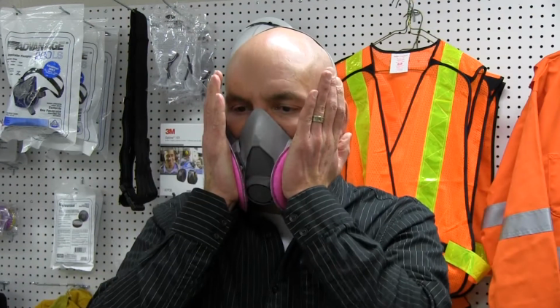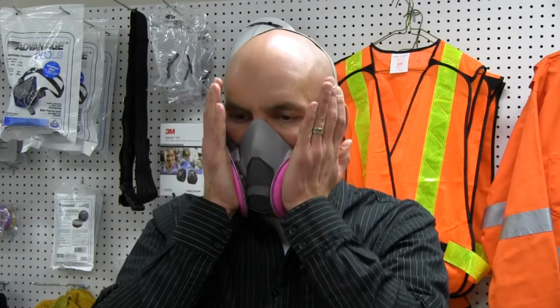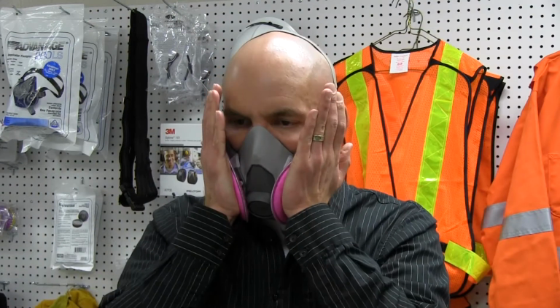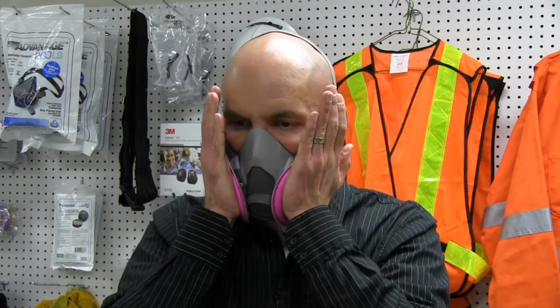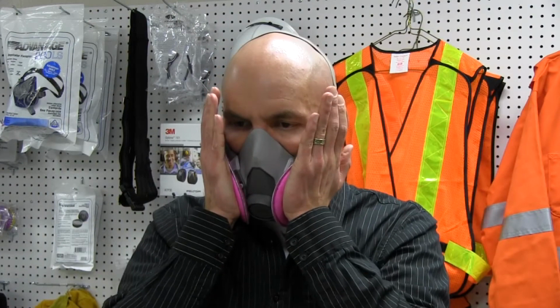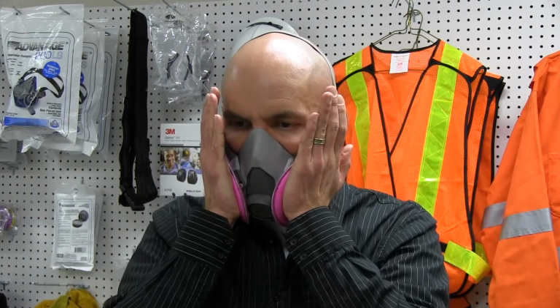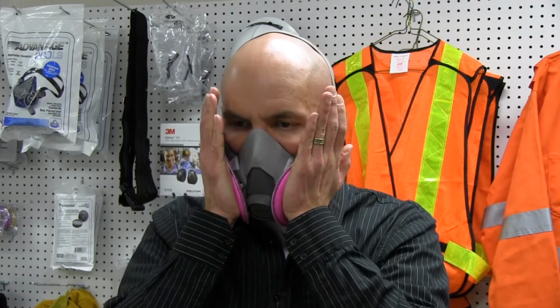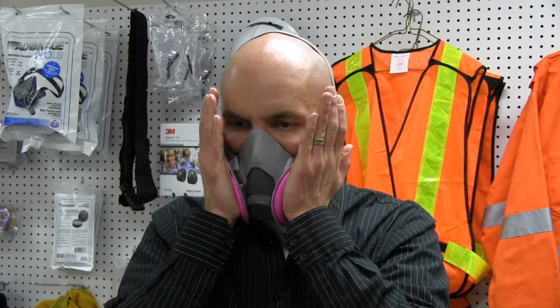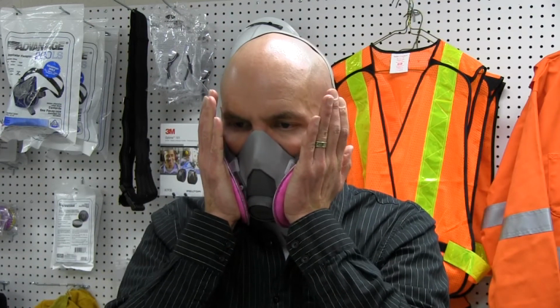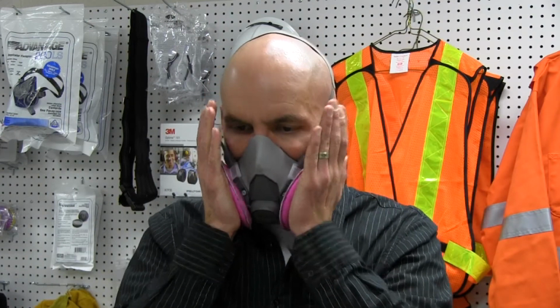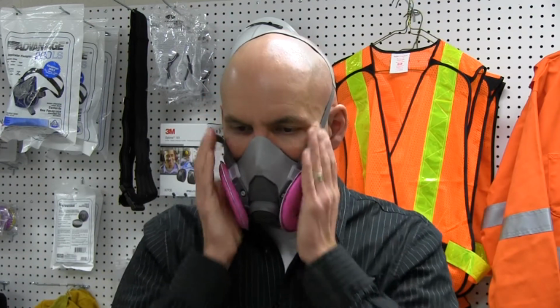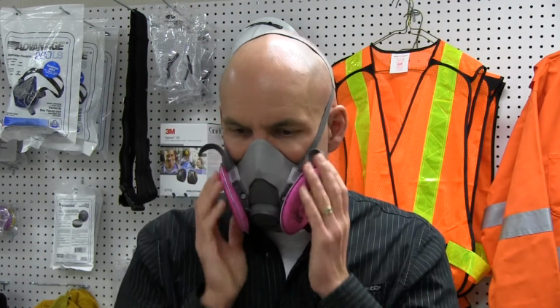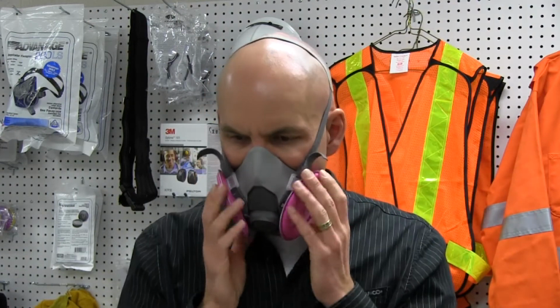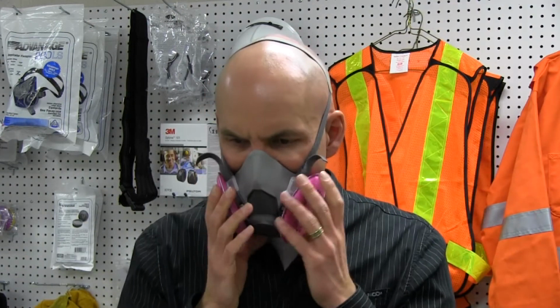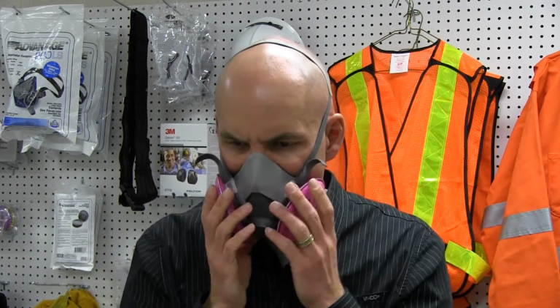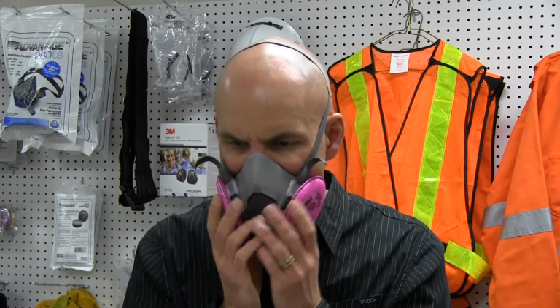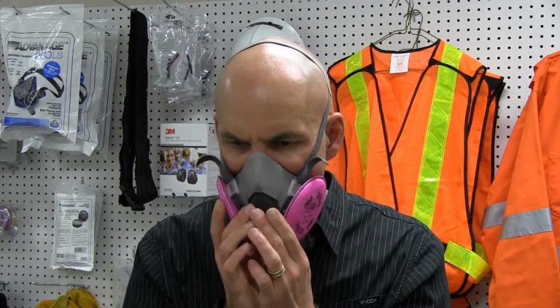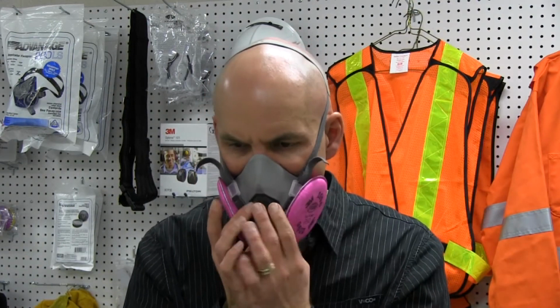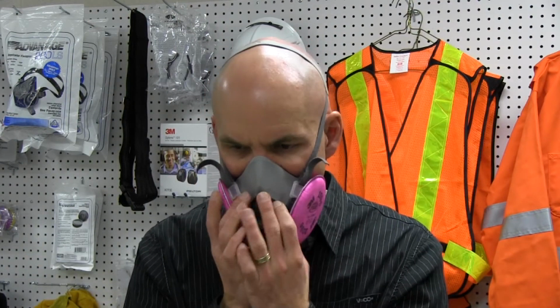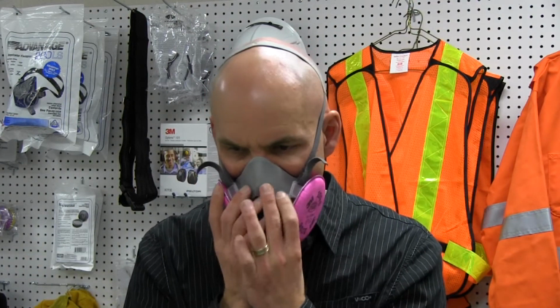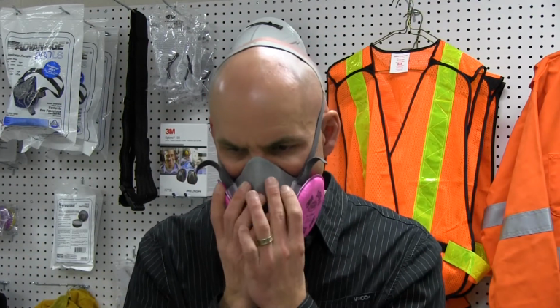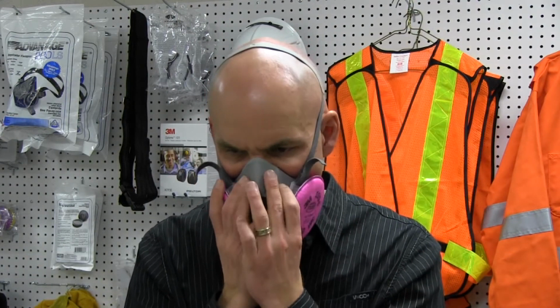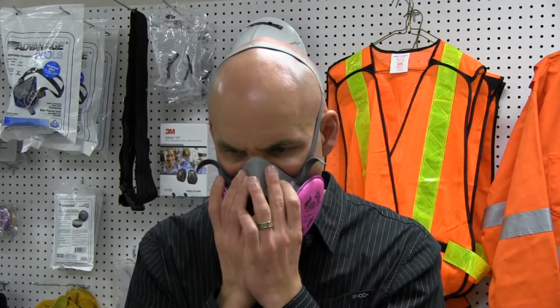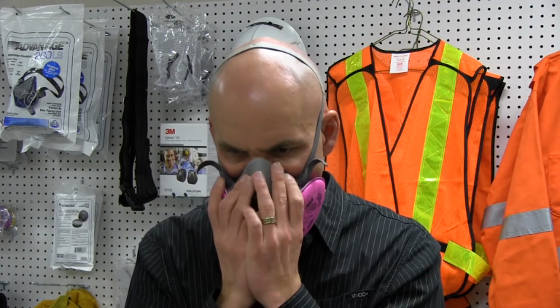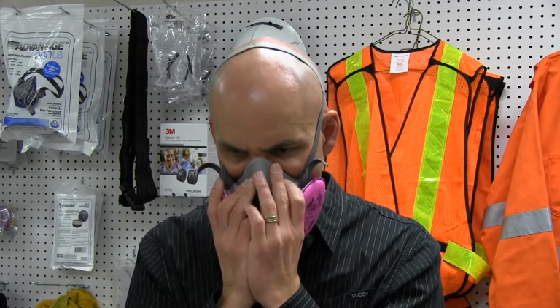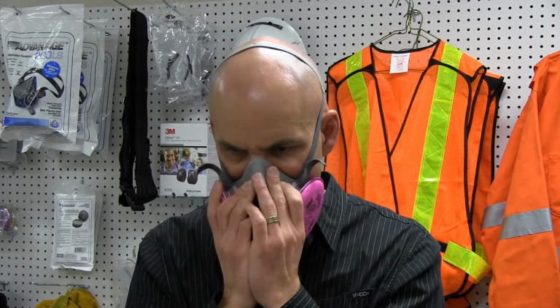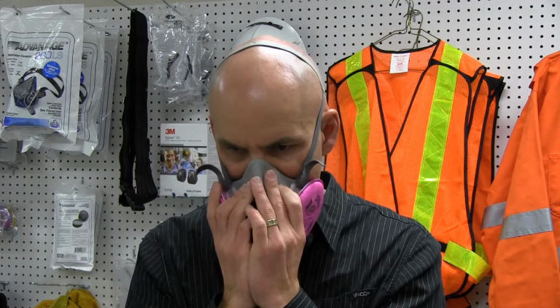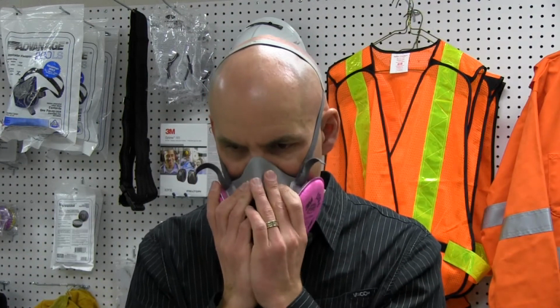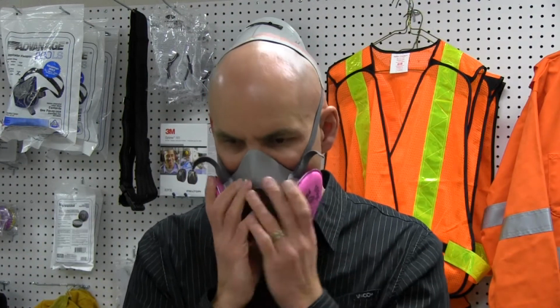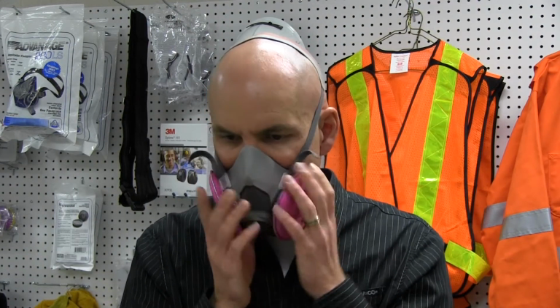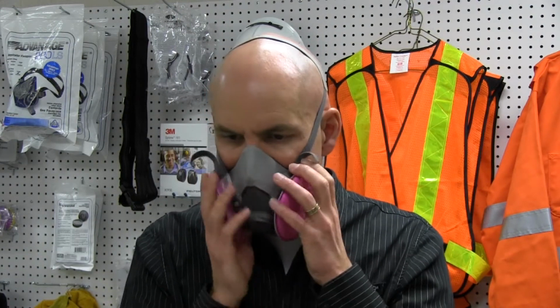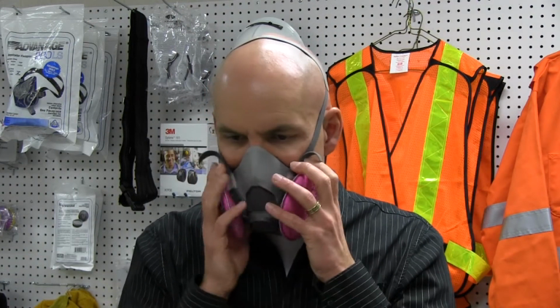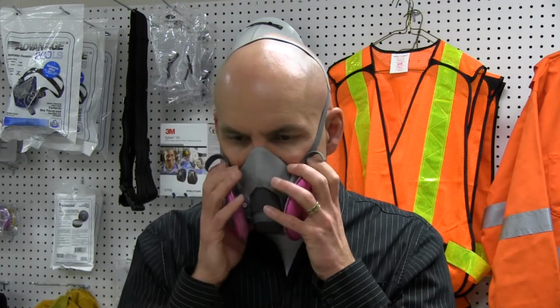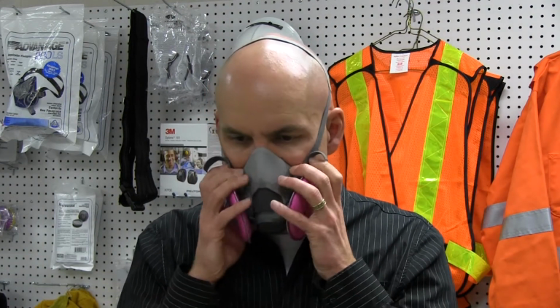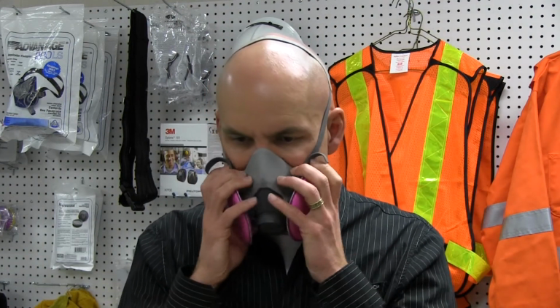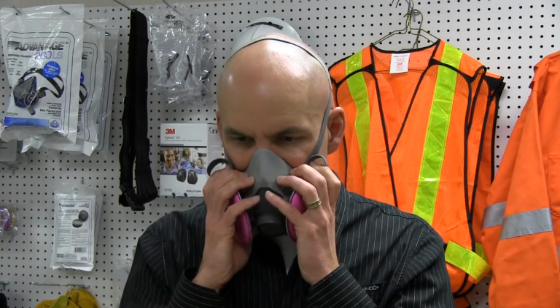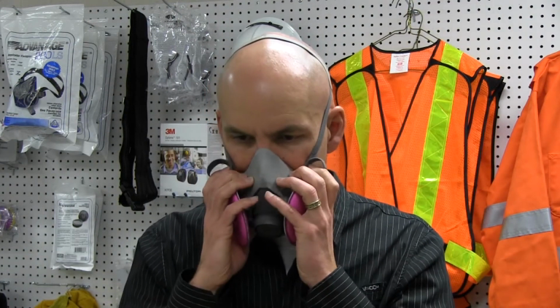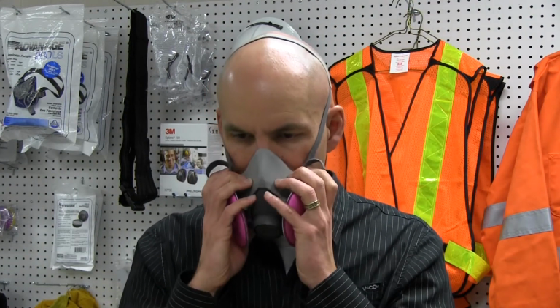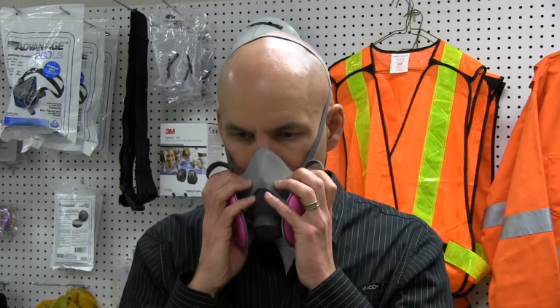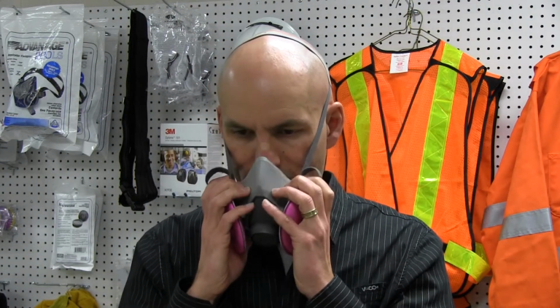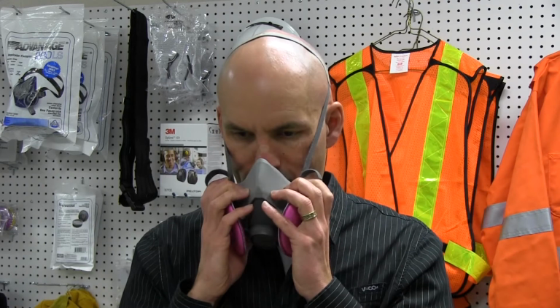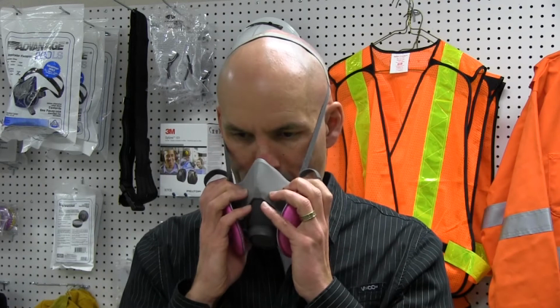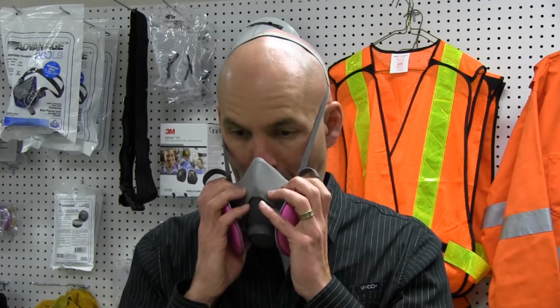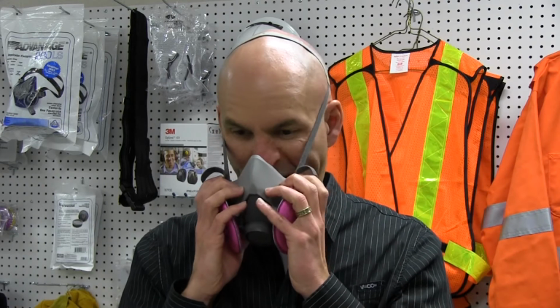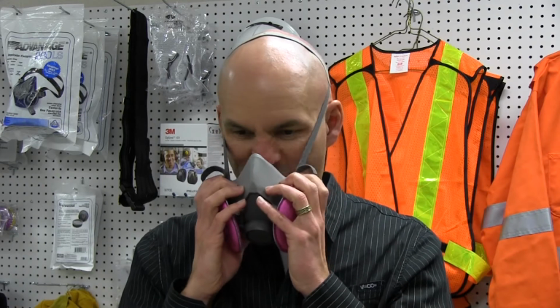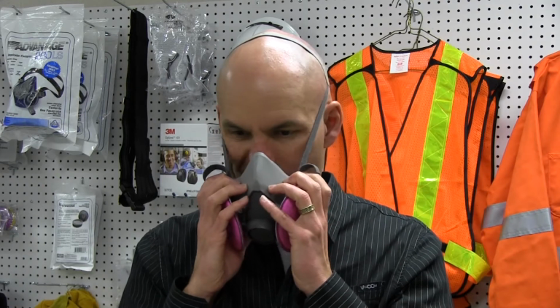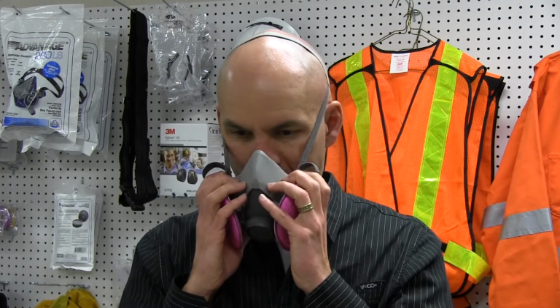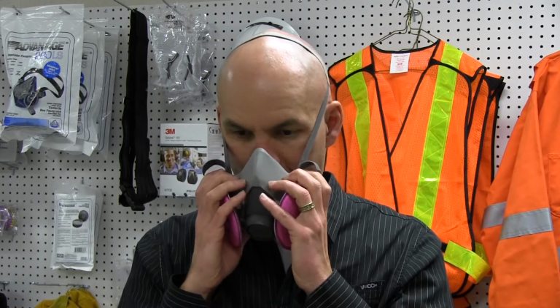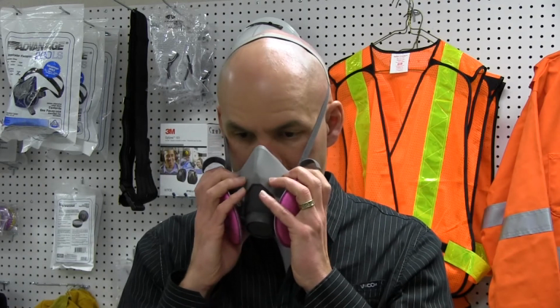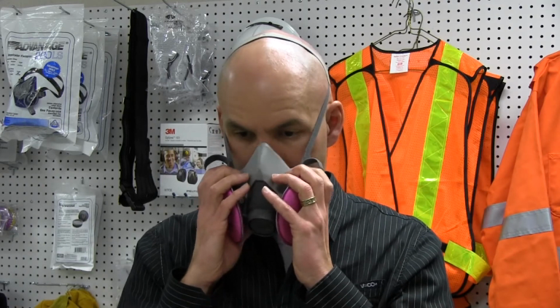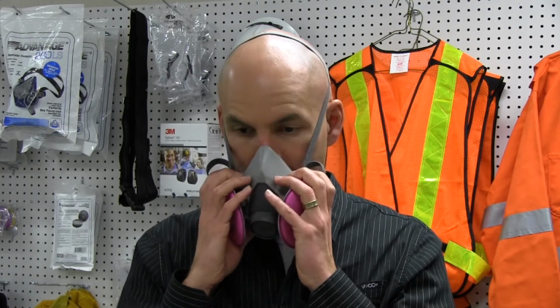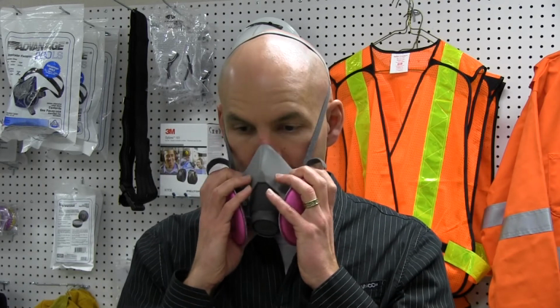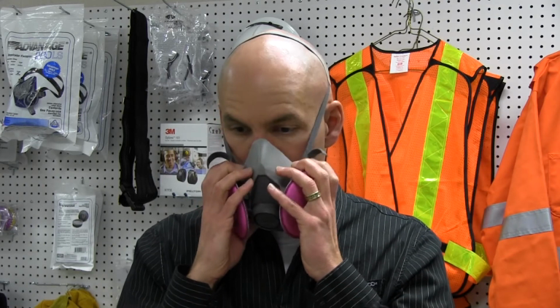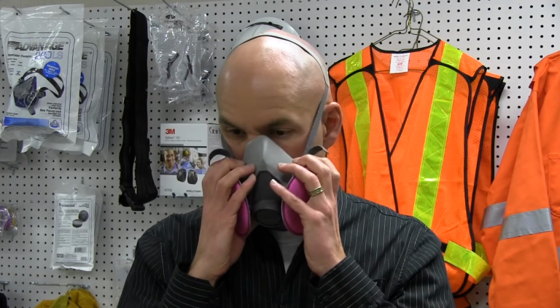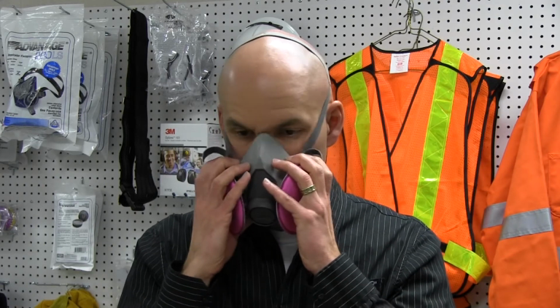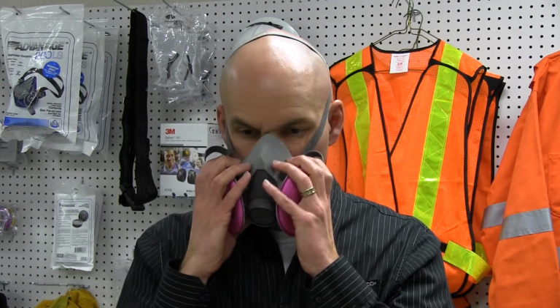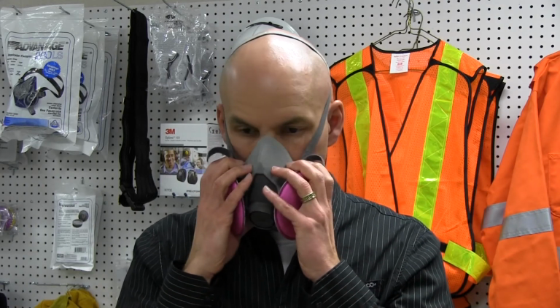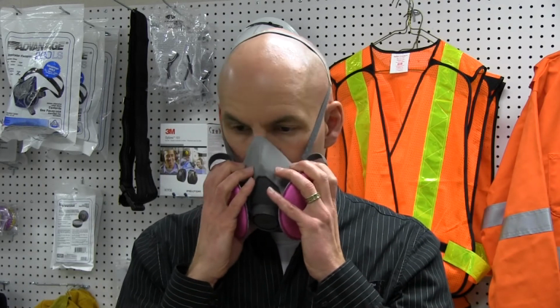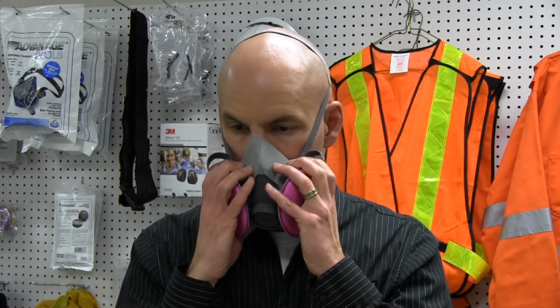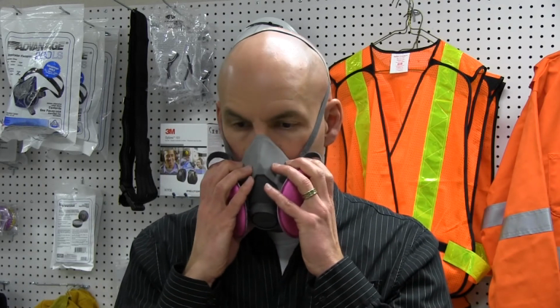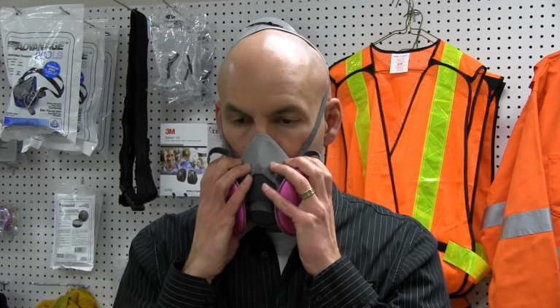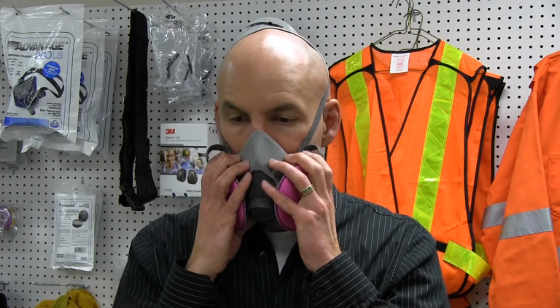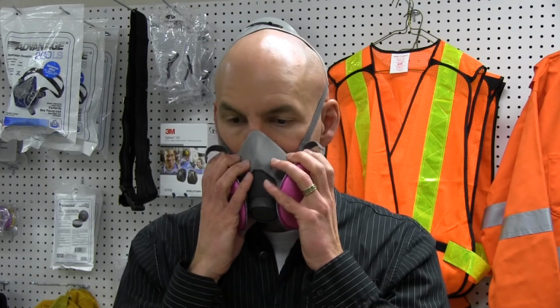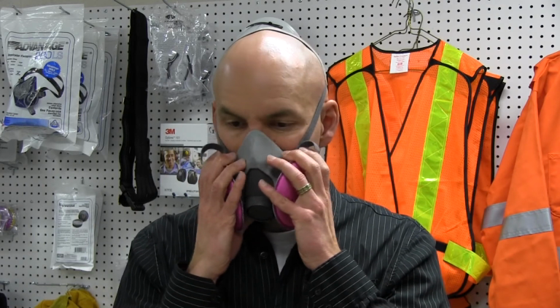If there is a leak, the user should check the inlets and the straps, refit the mask, and then try the pressure test again.